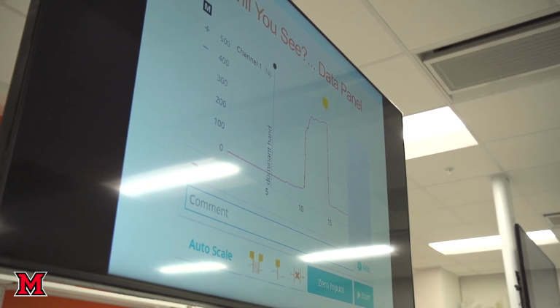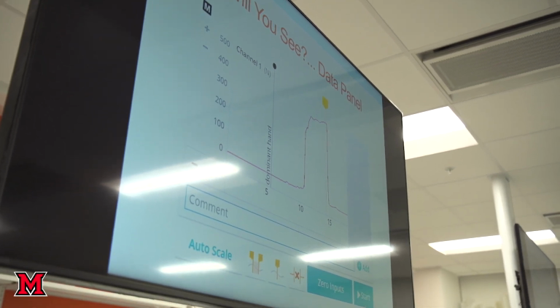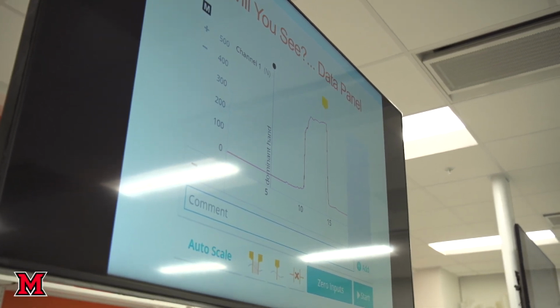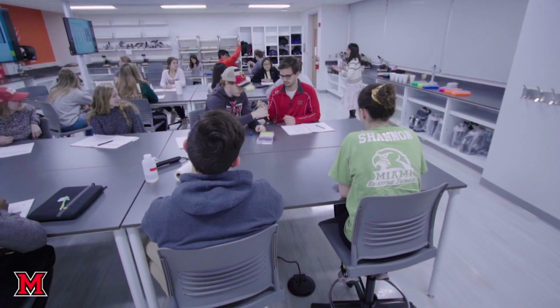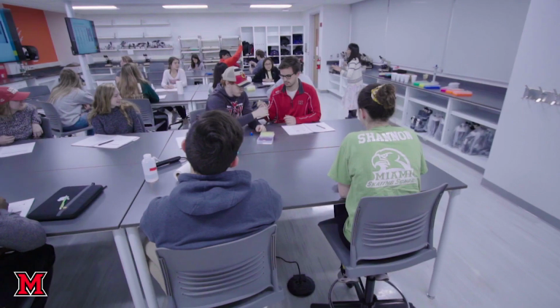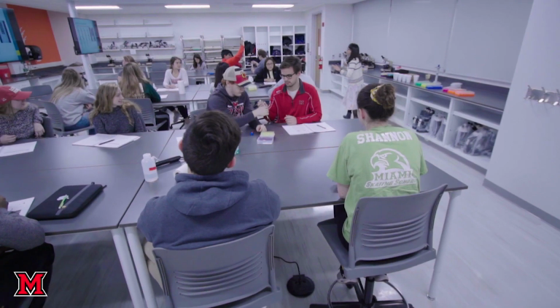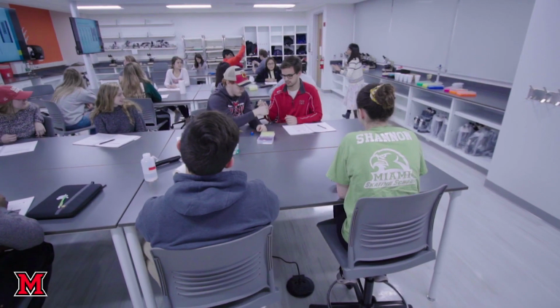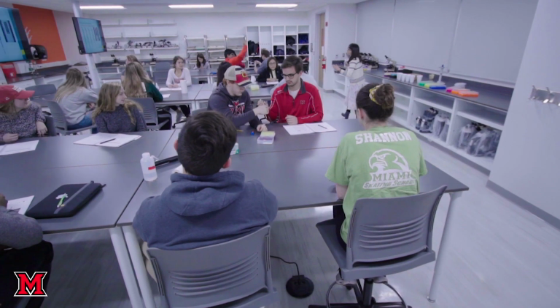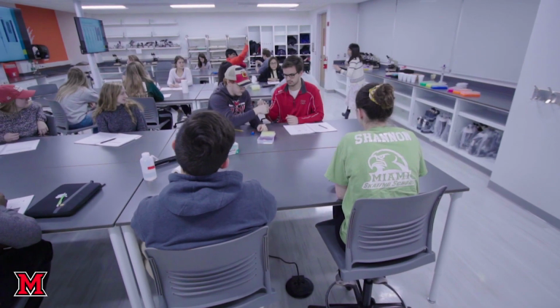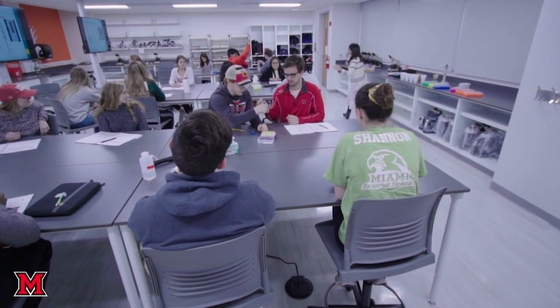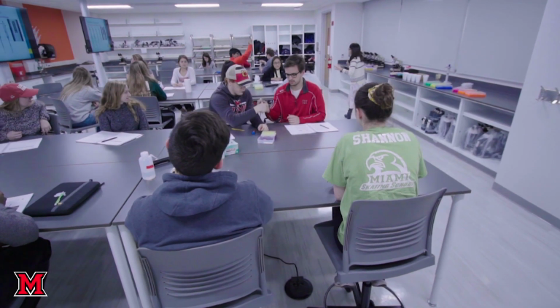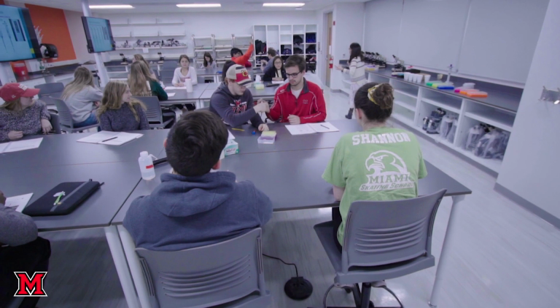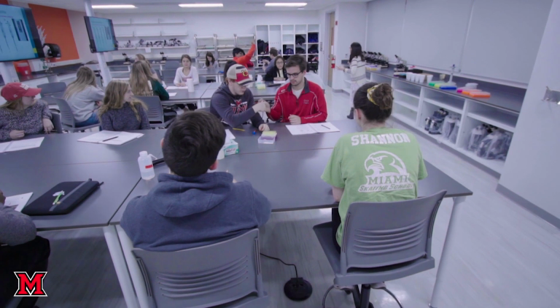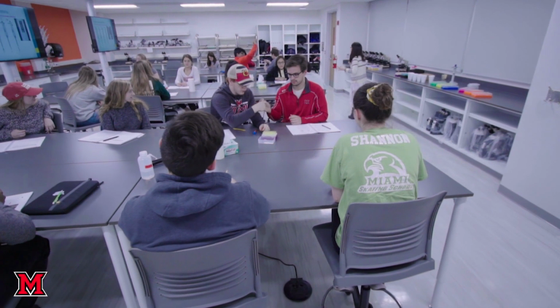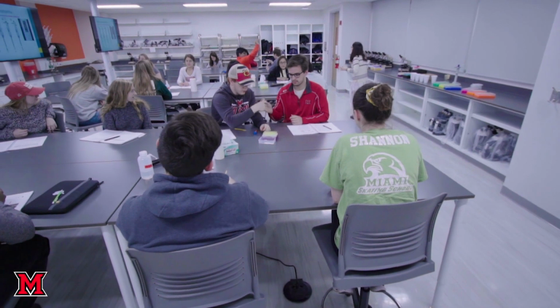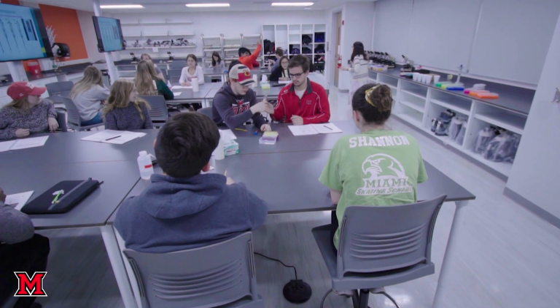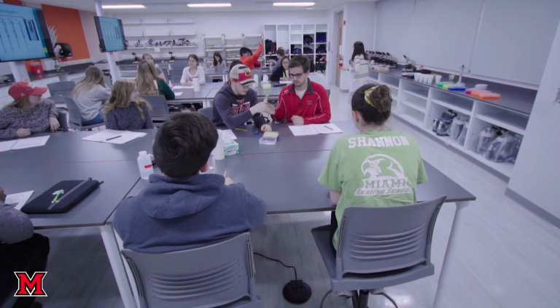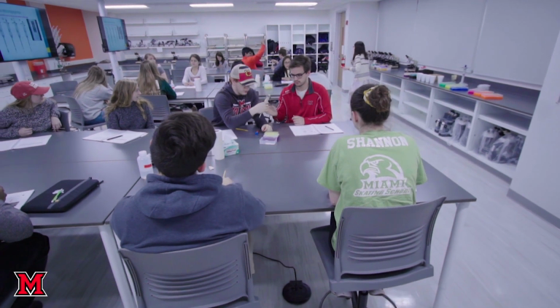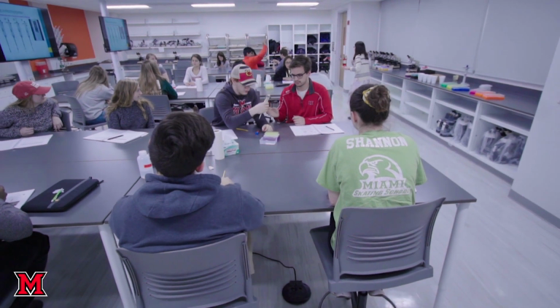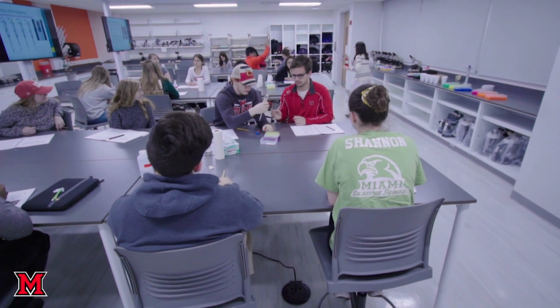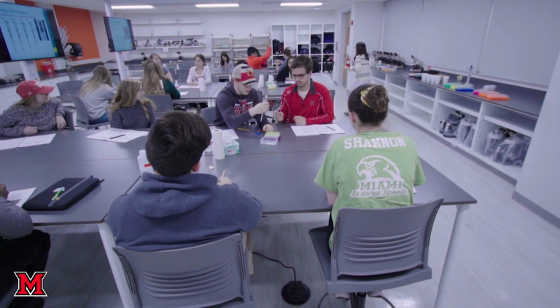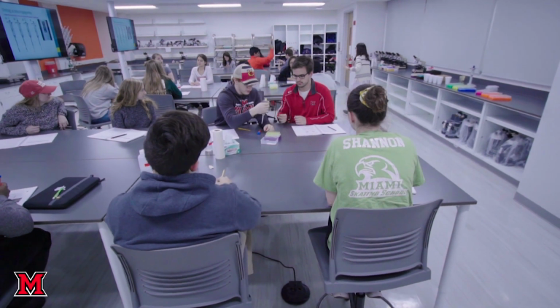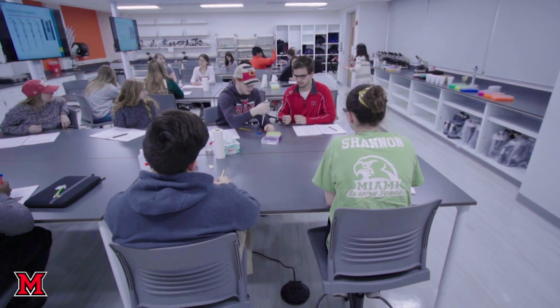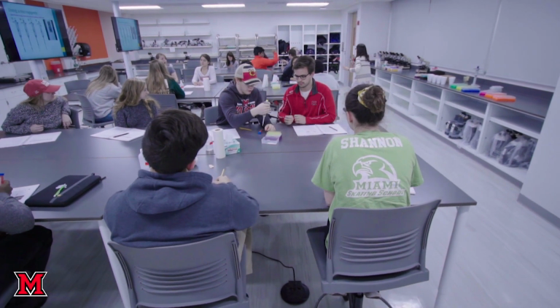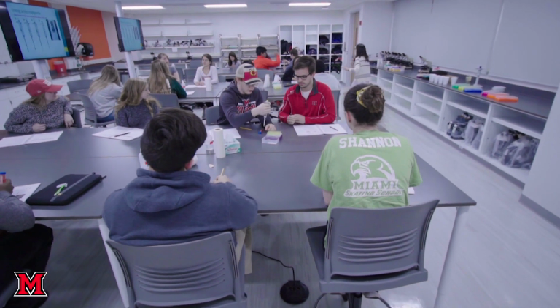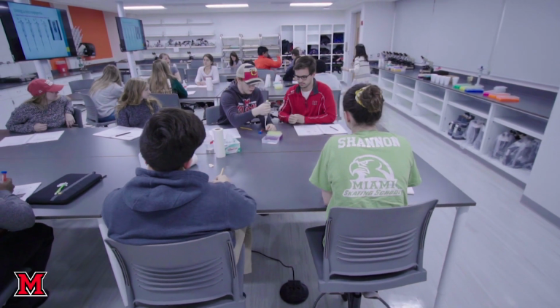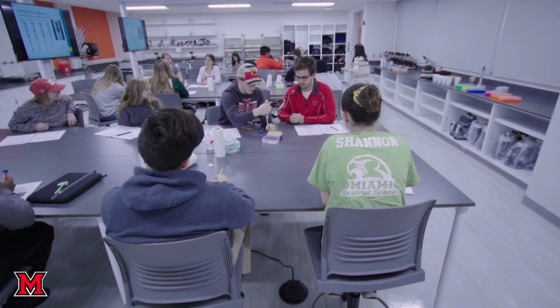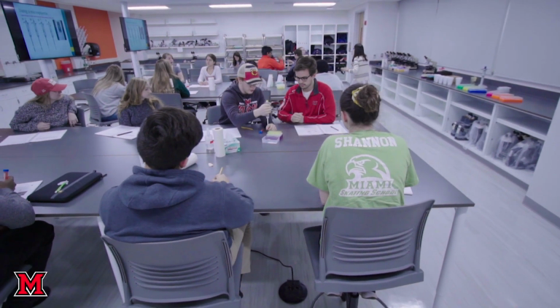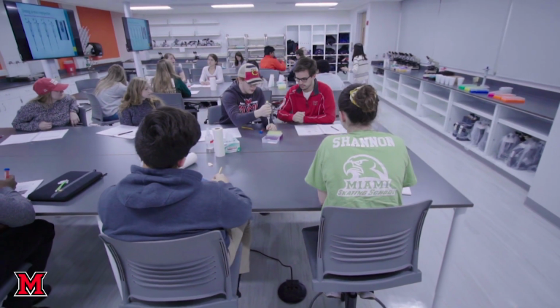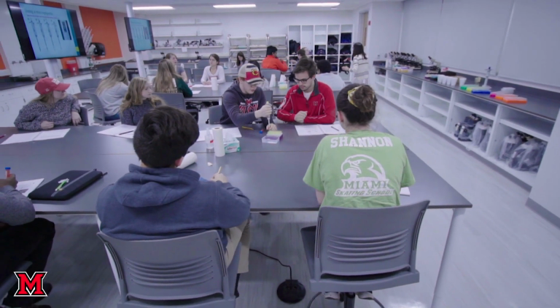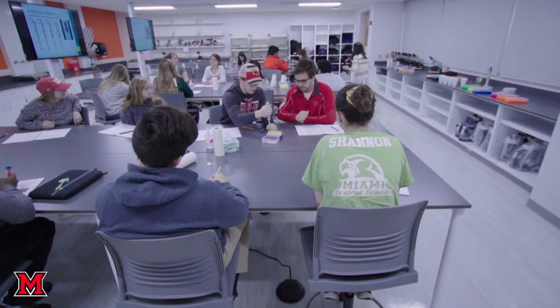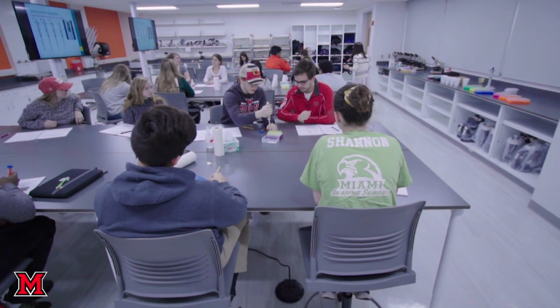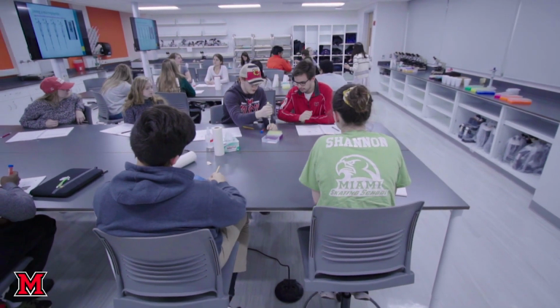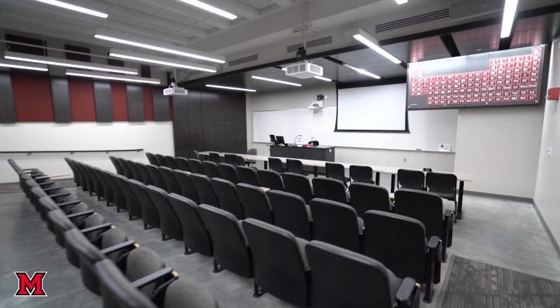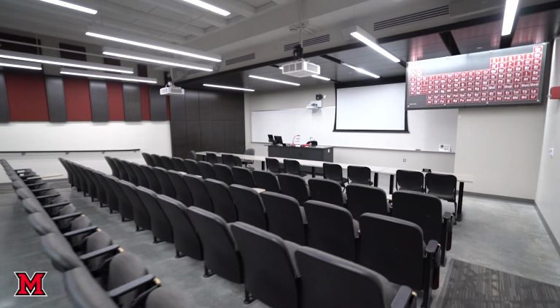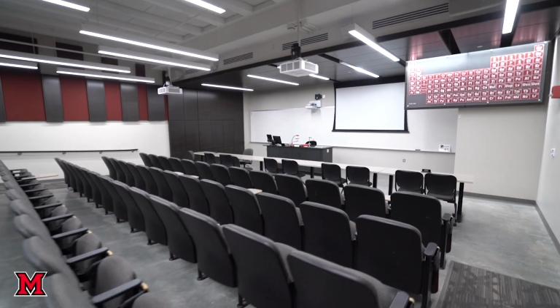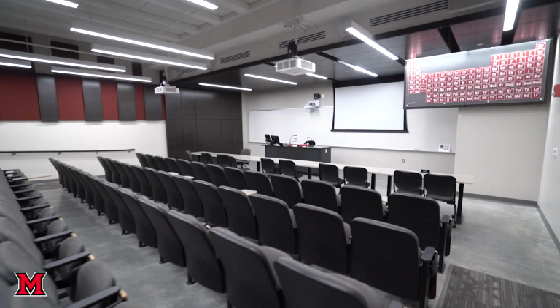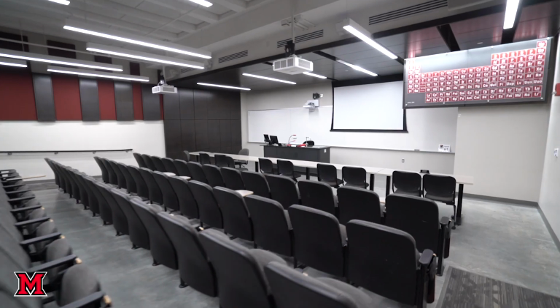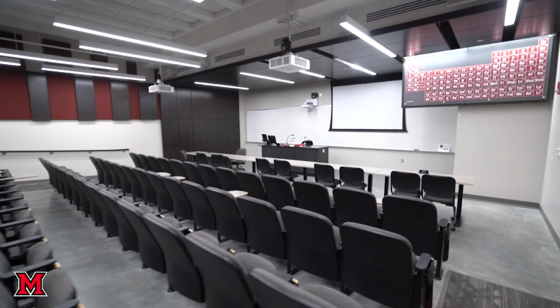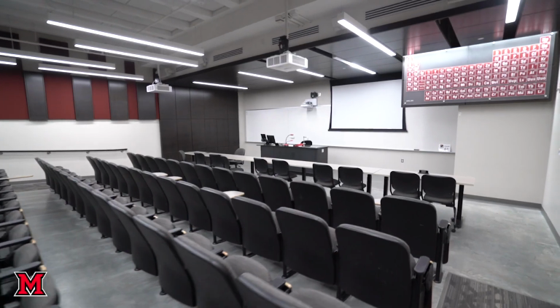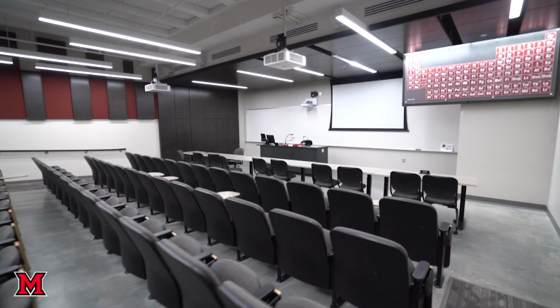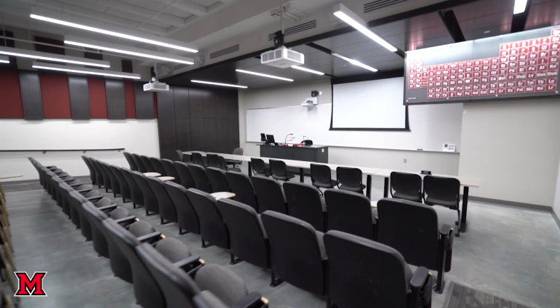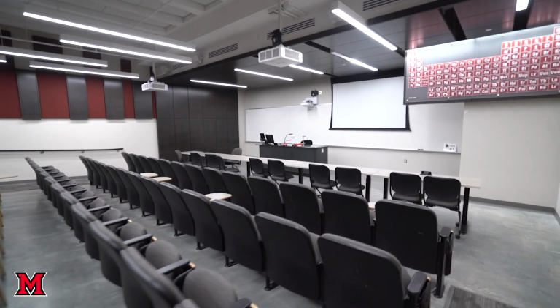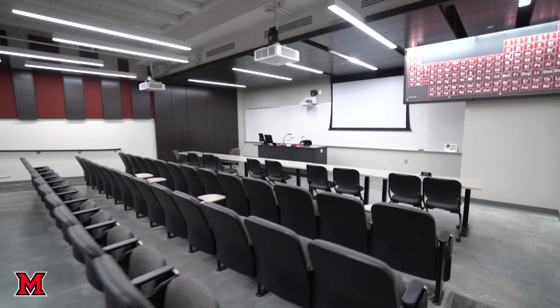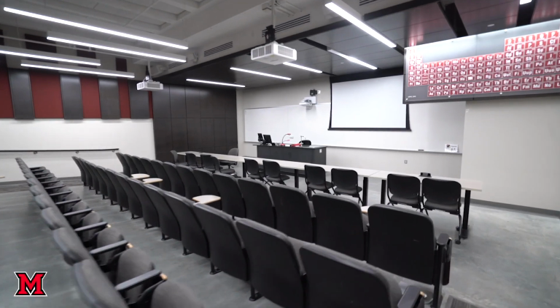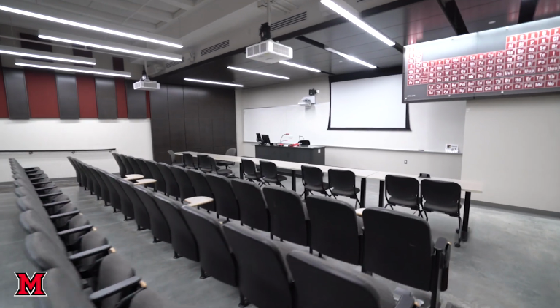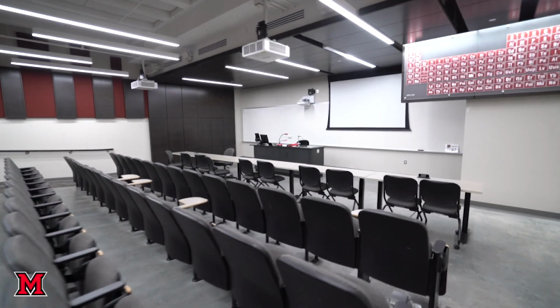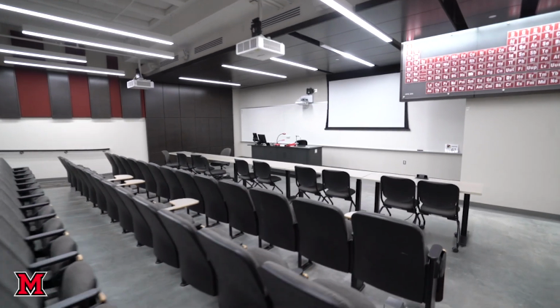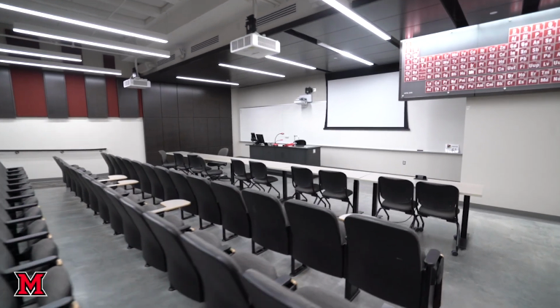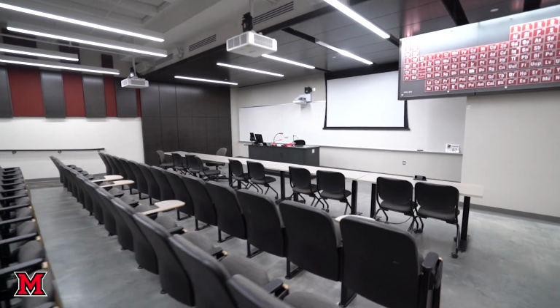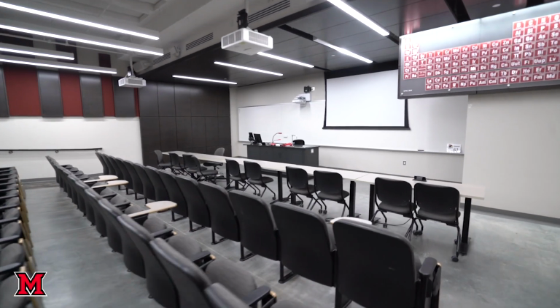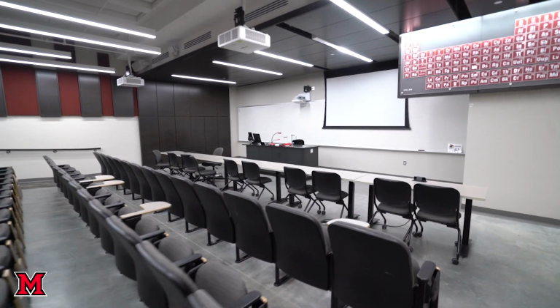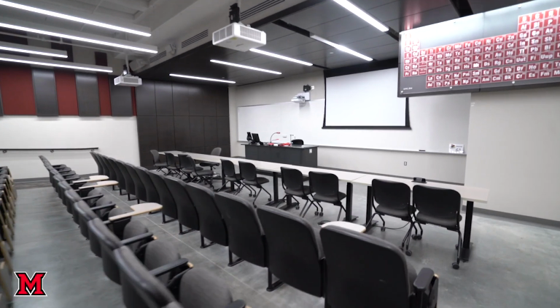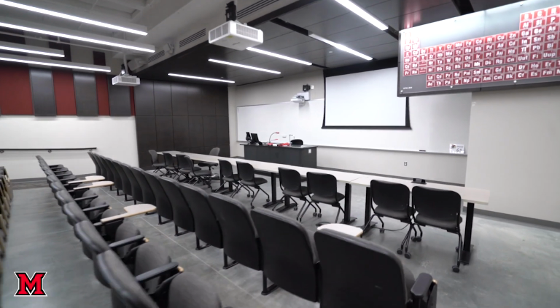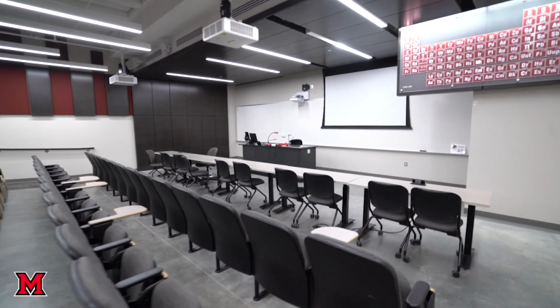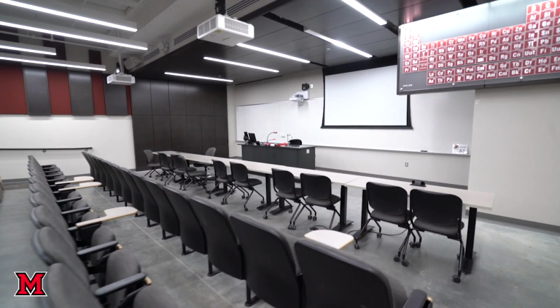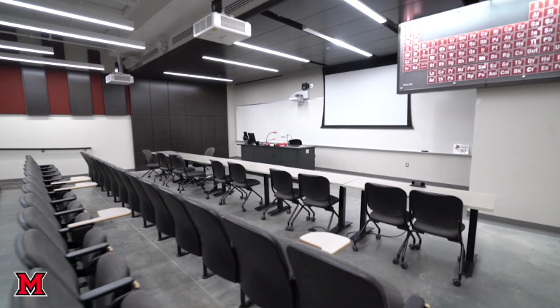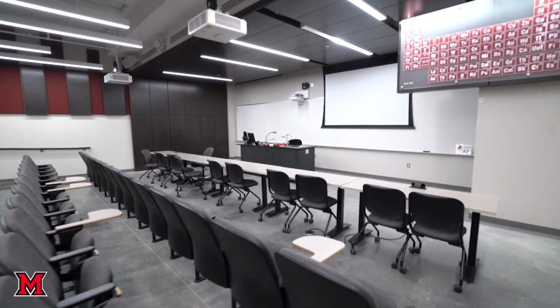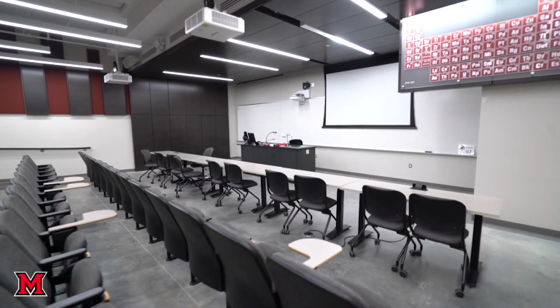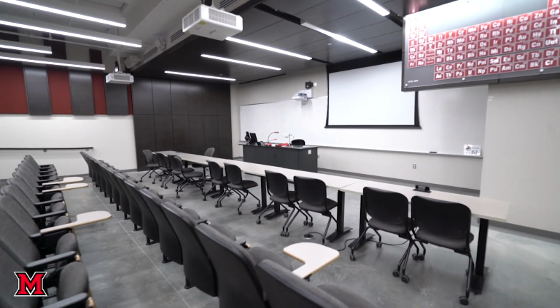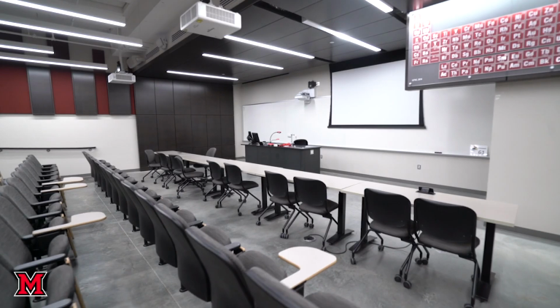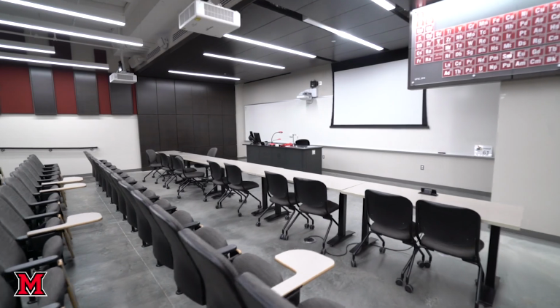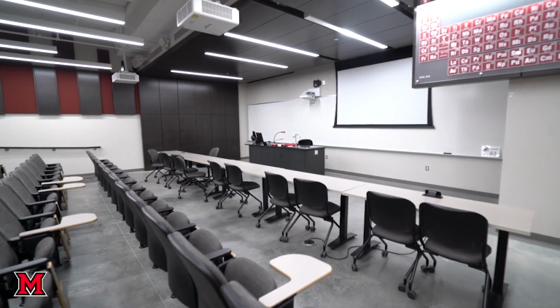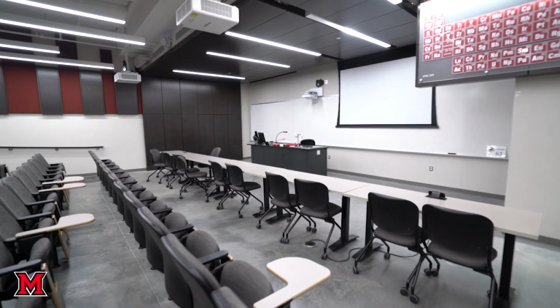The laboratory sections are taught by graduate students and the lecture sections are taught by our faculty.